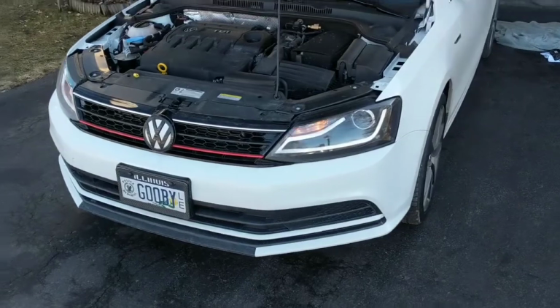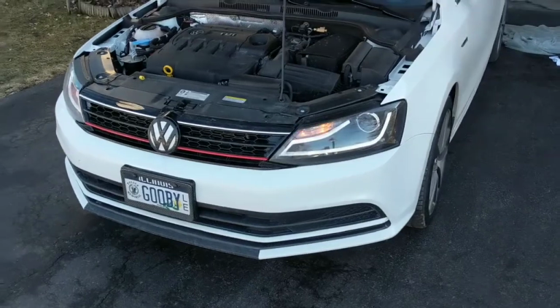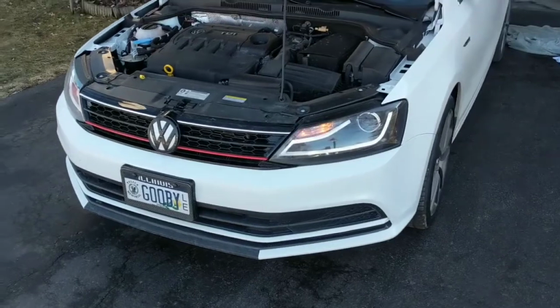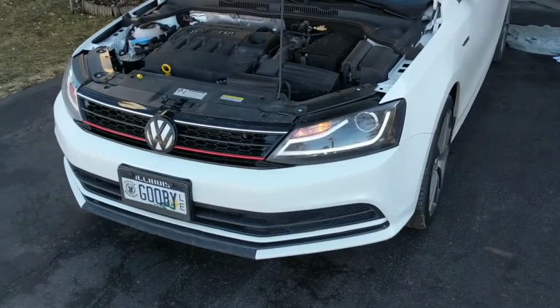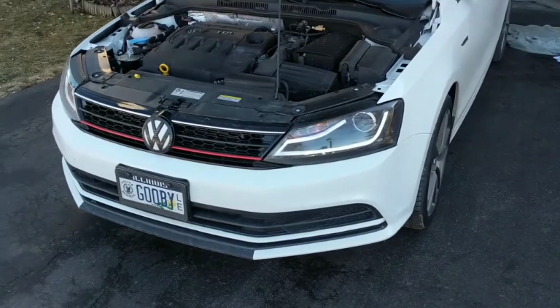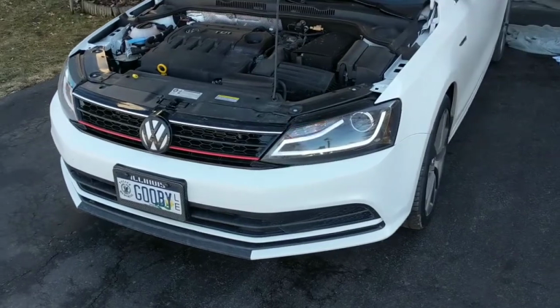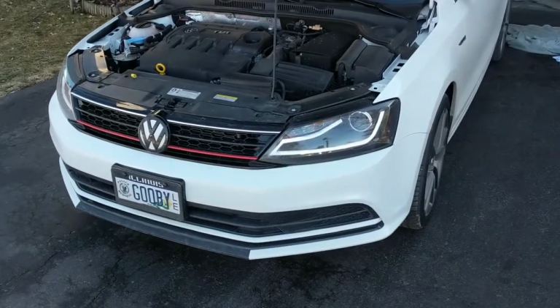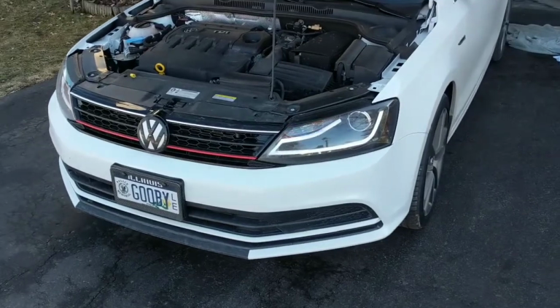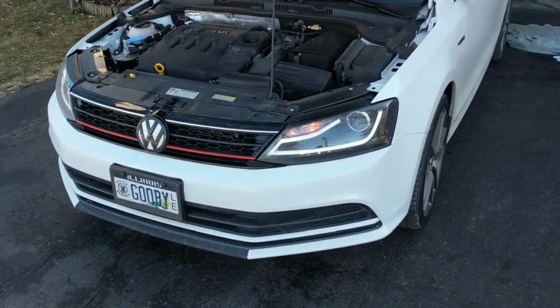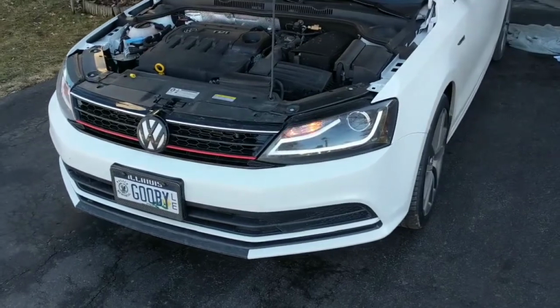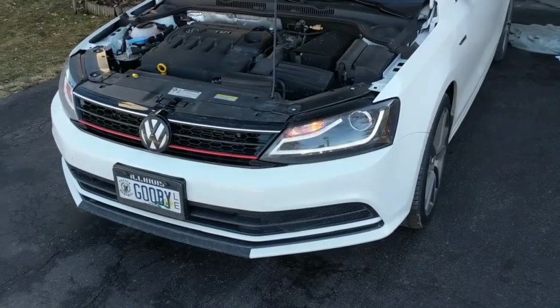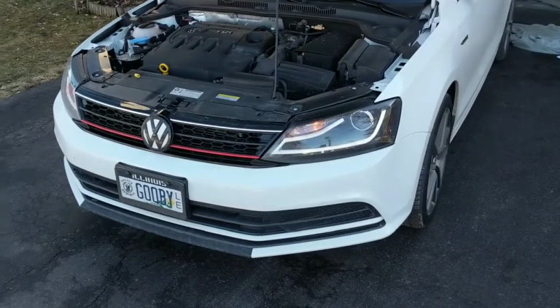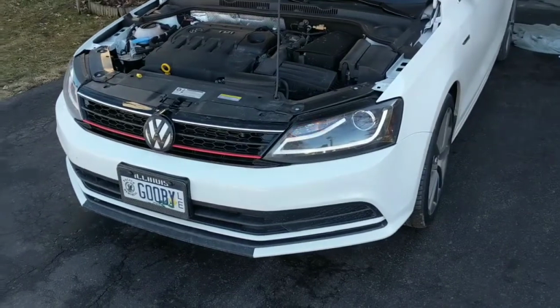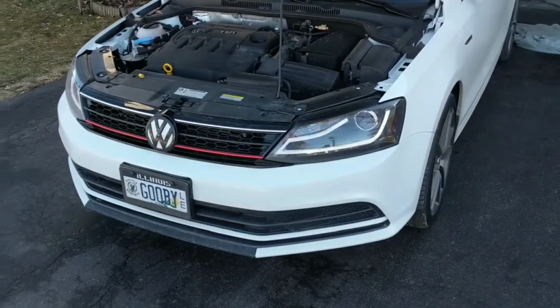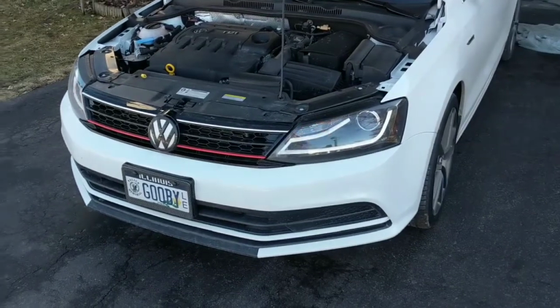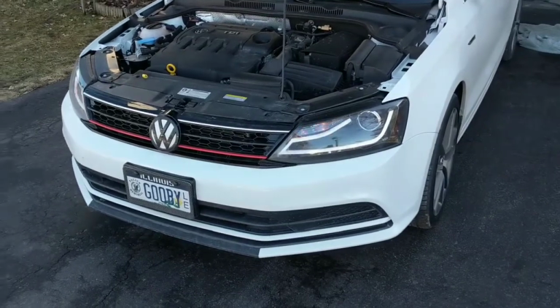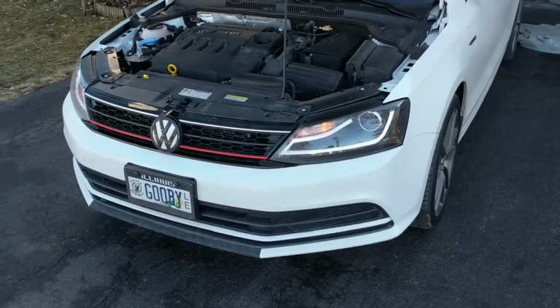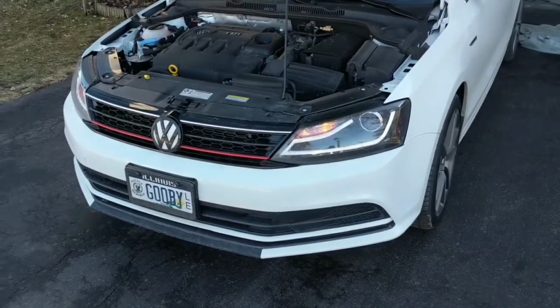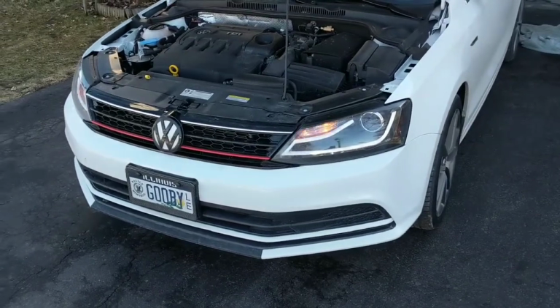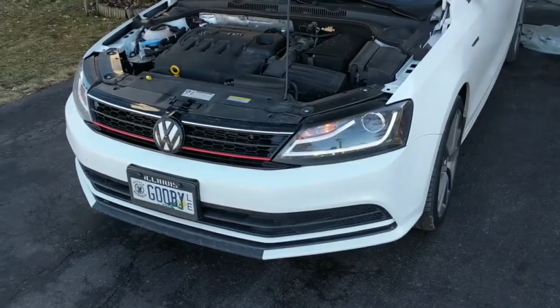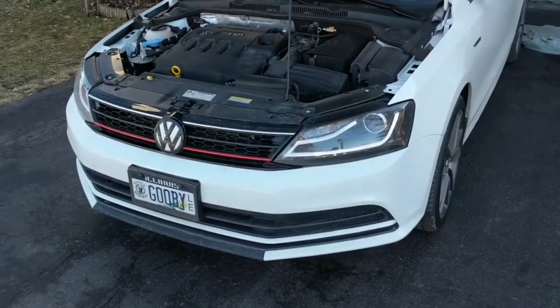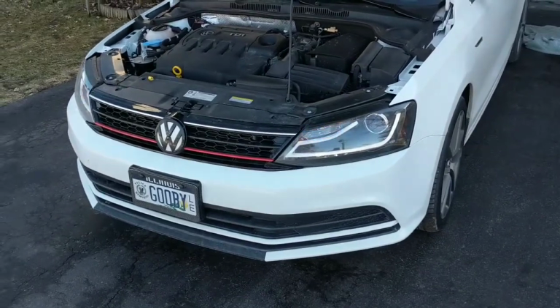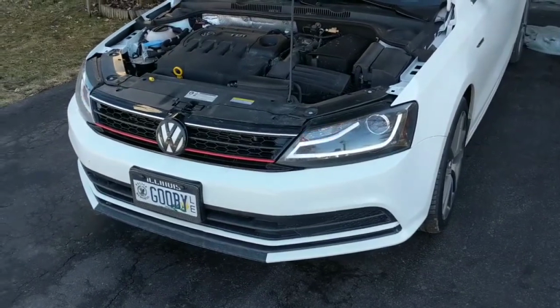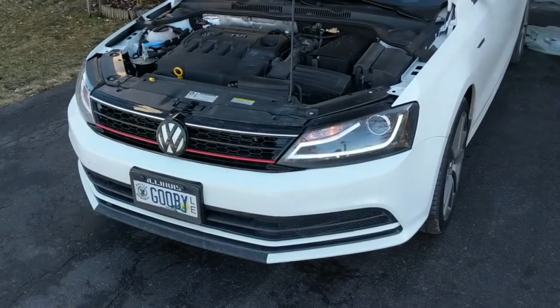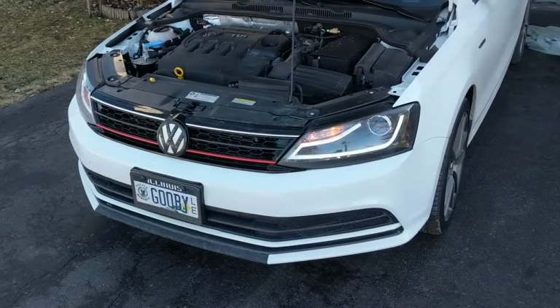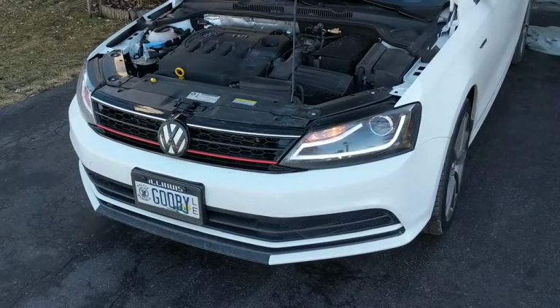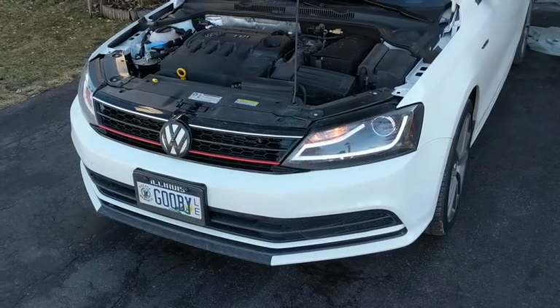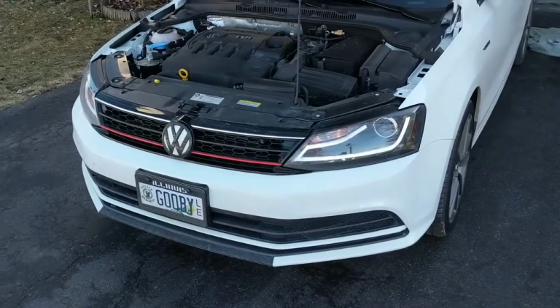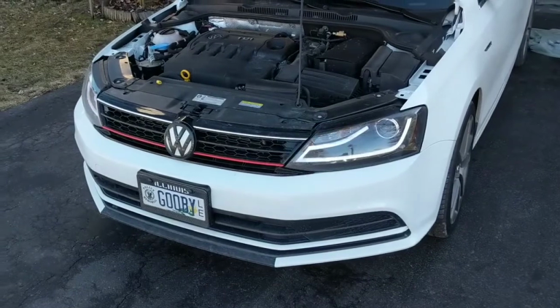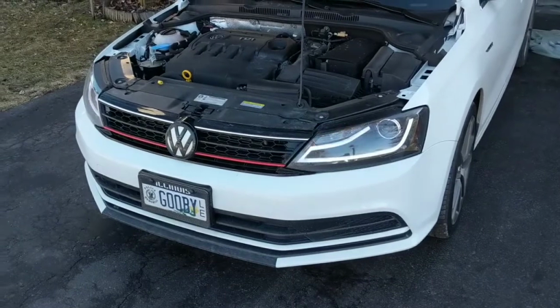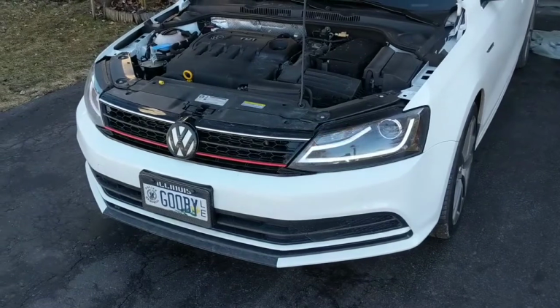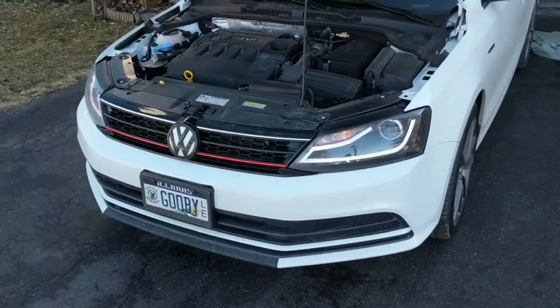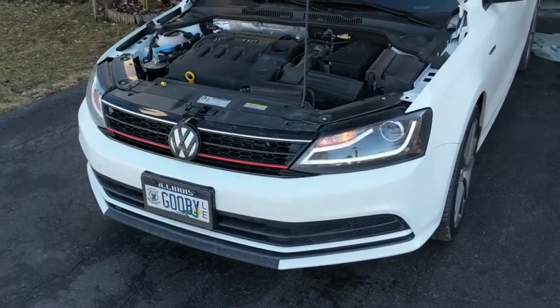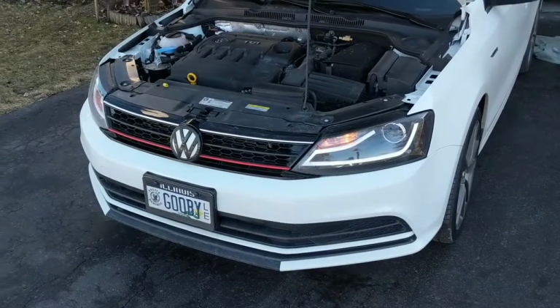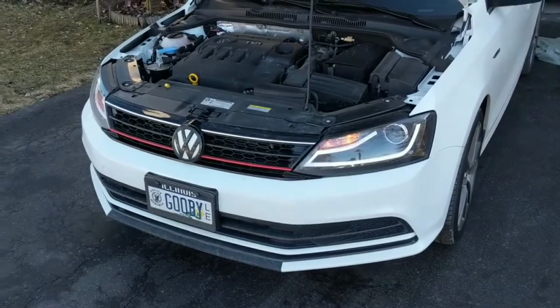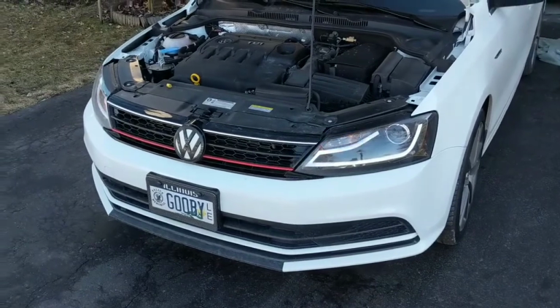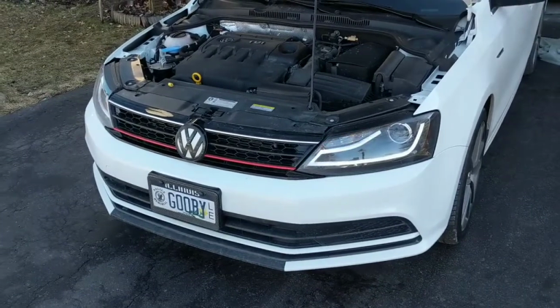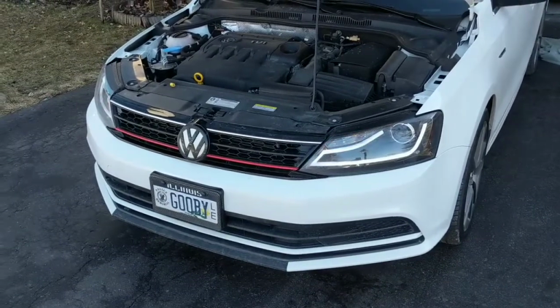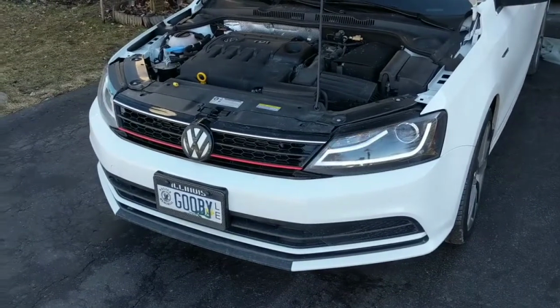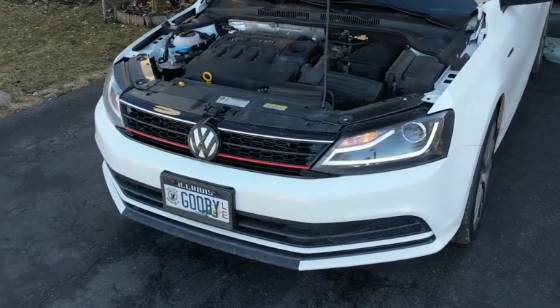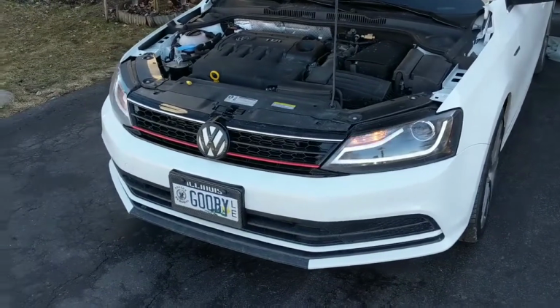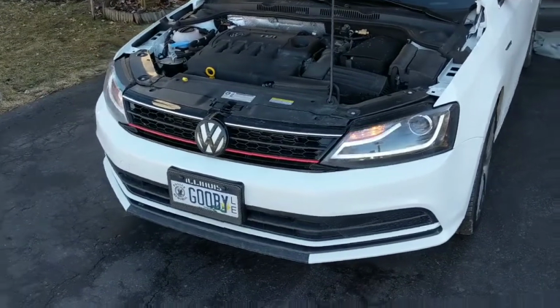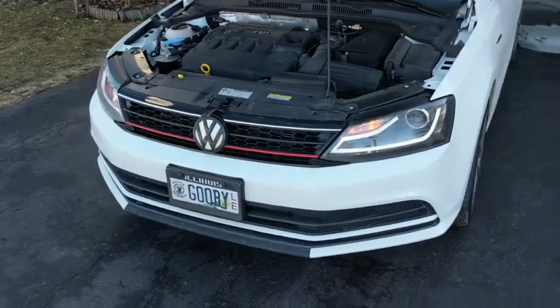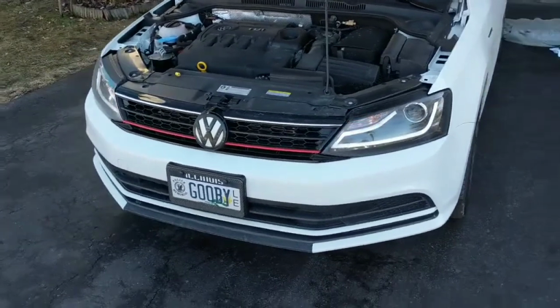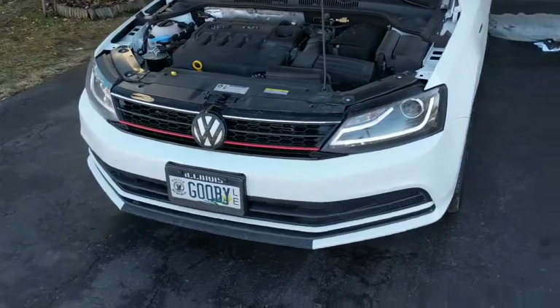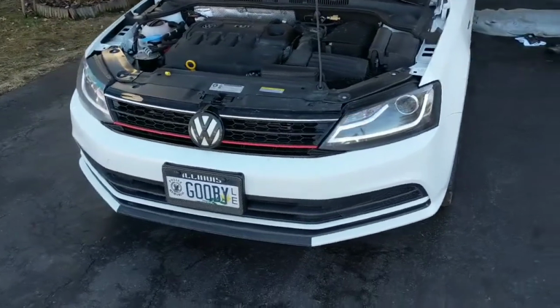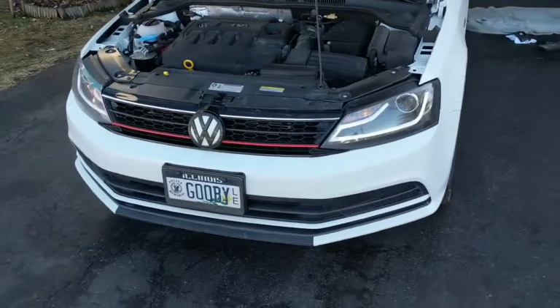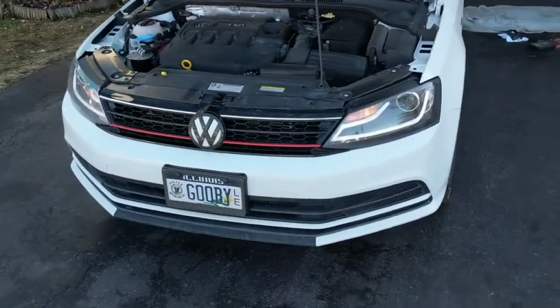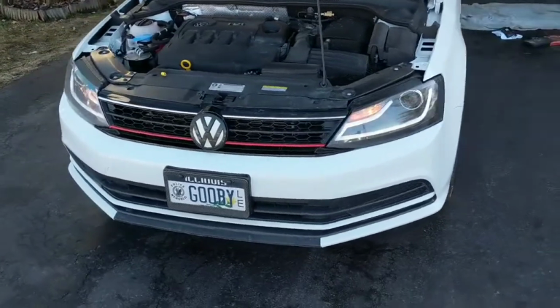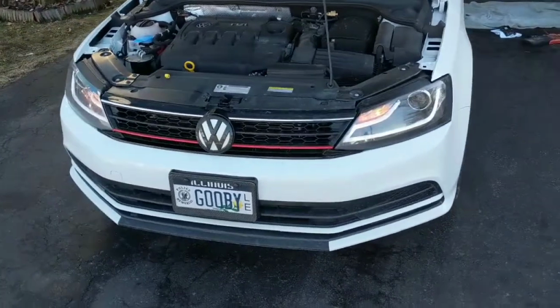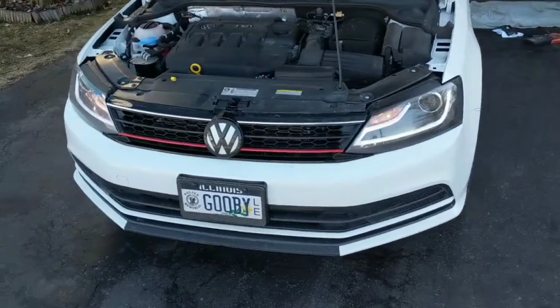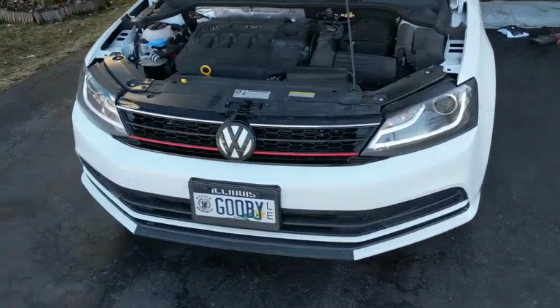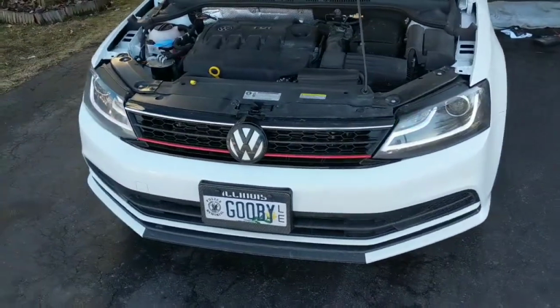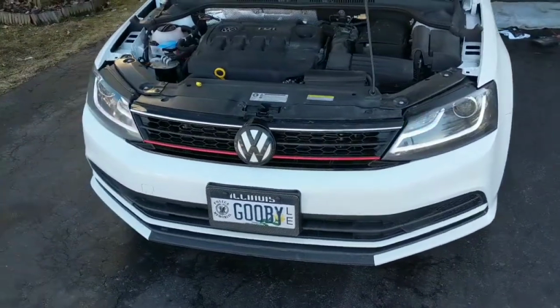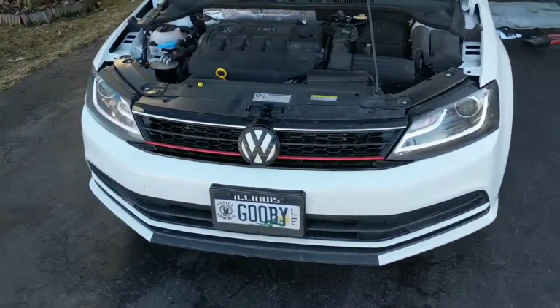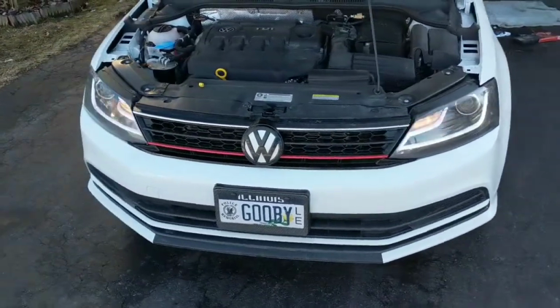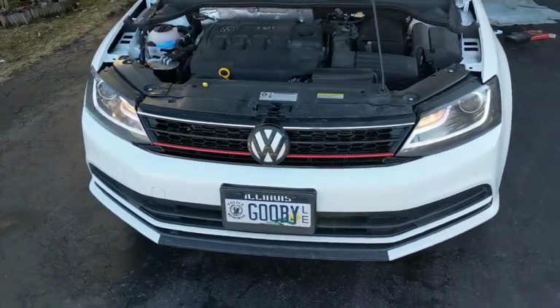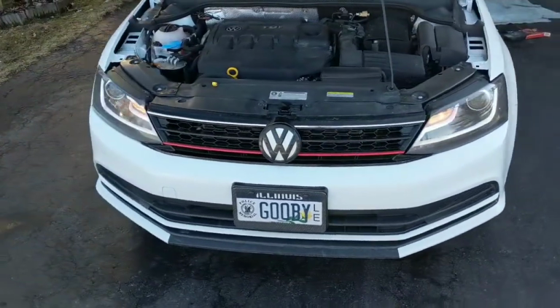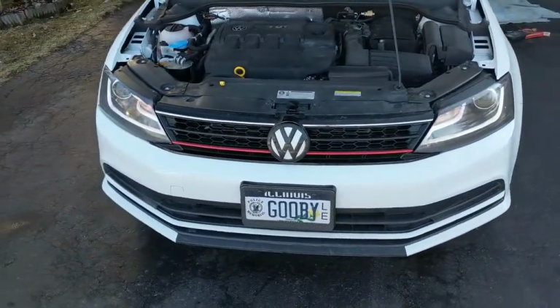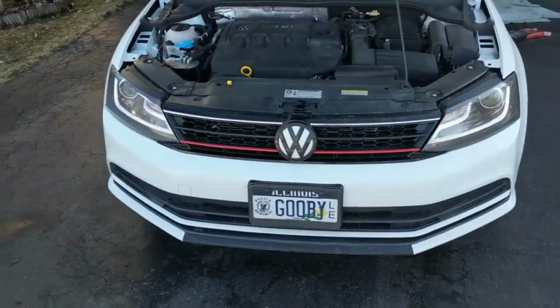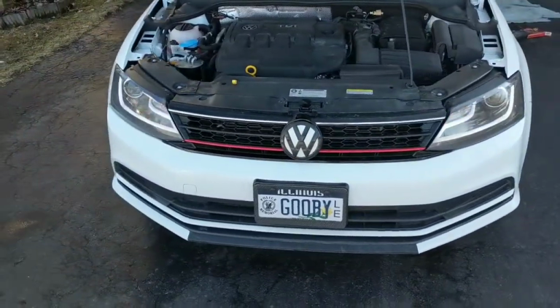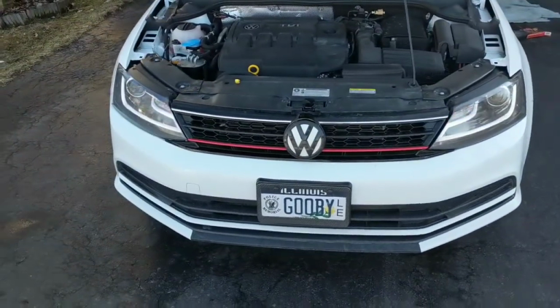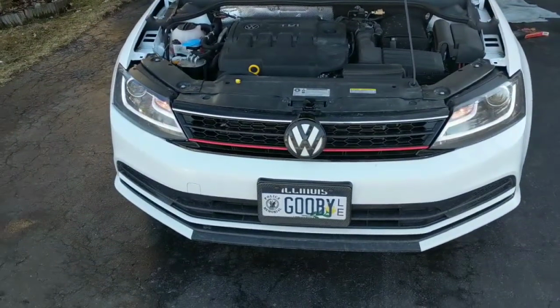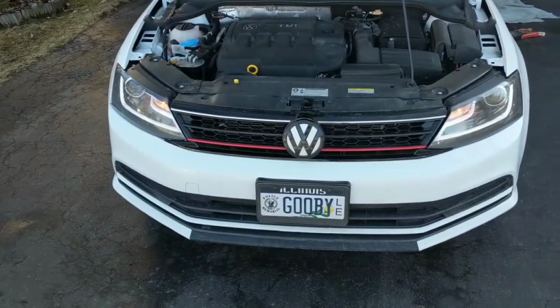Mike here from the Focus Garage. In today's video we're going to be installing LED front turn signal lights in my Mark VI Jetta.